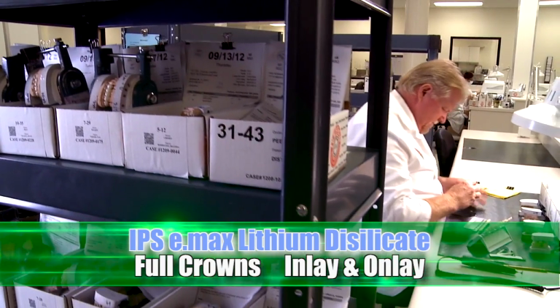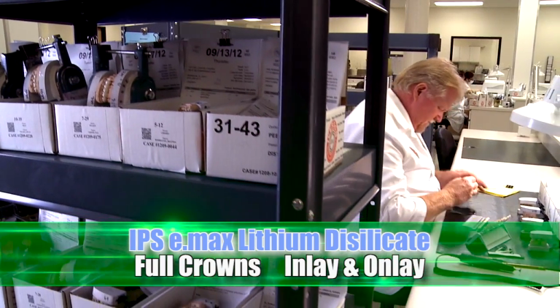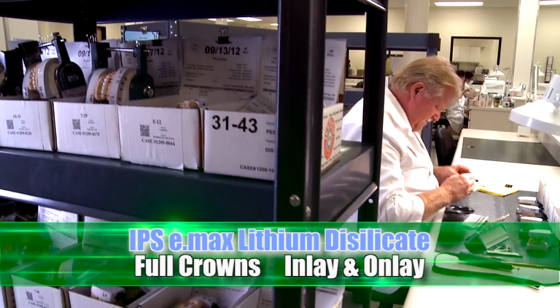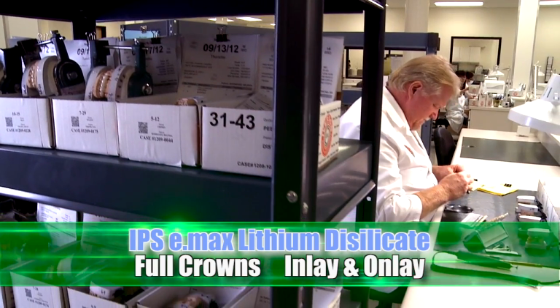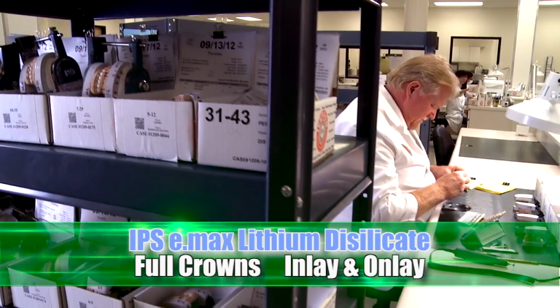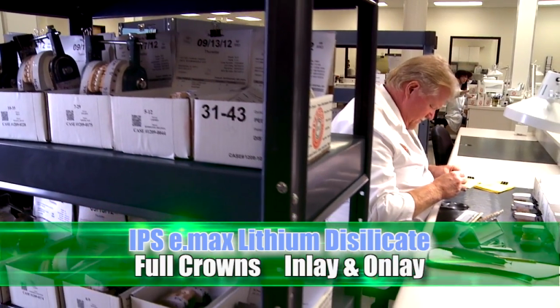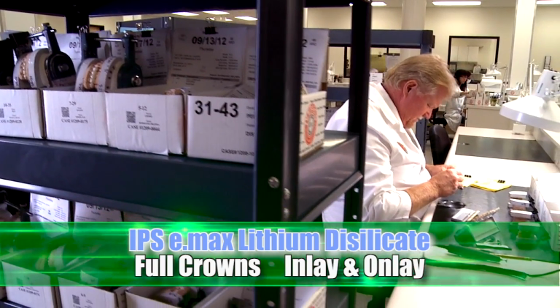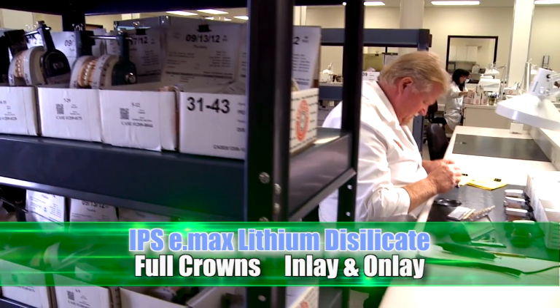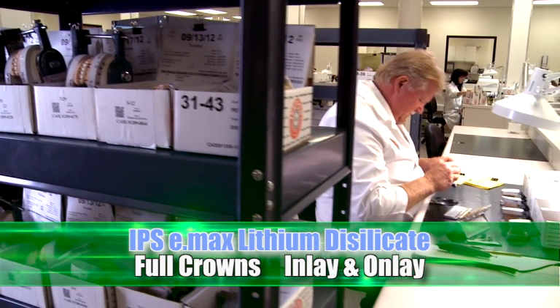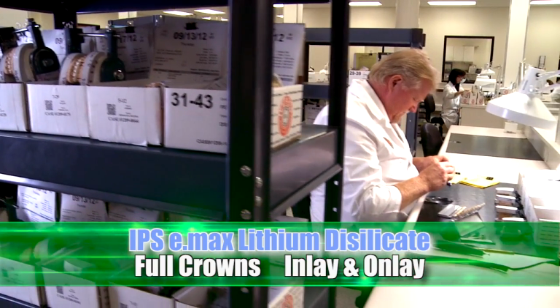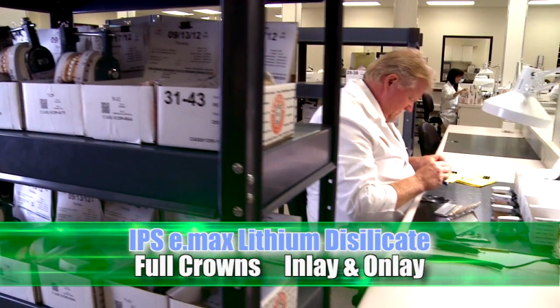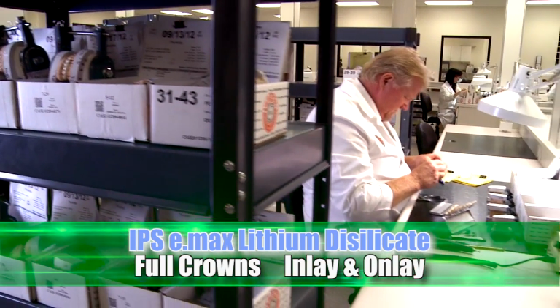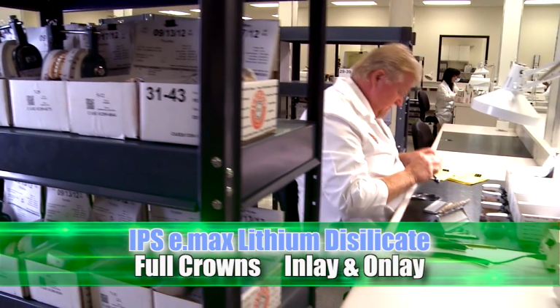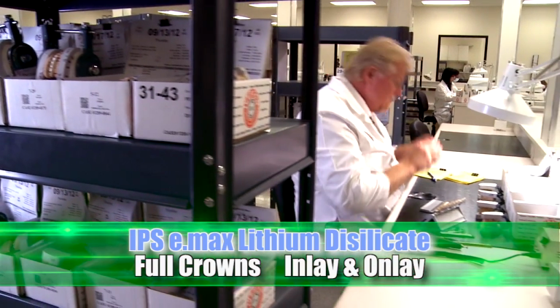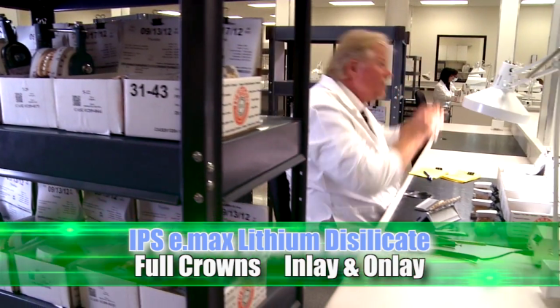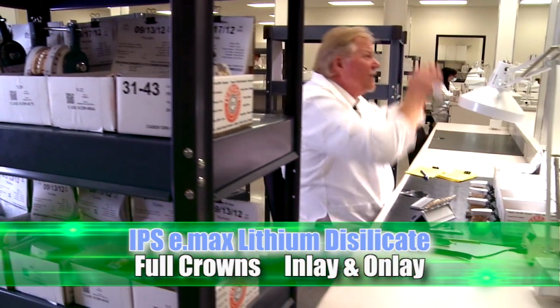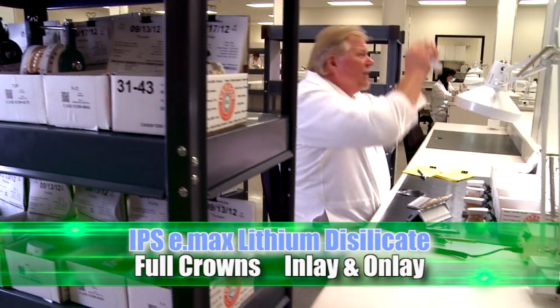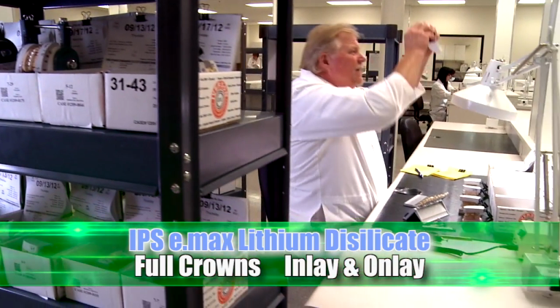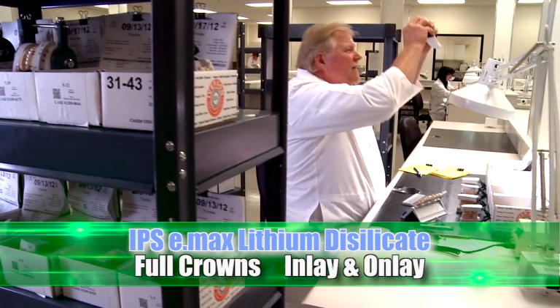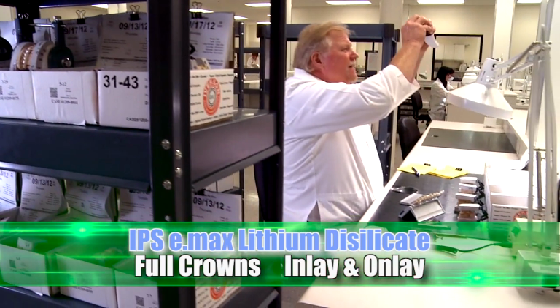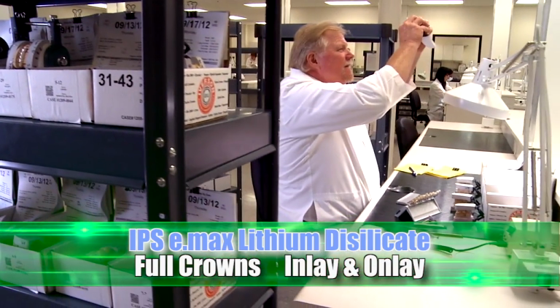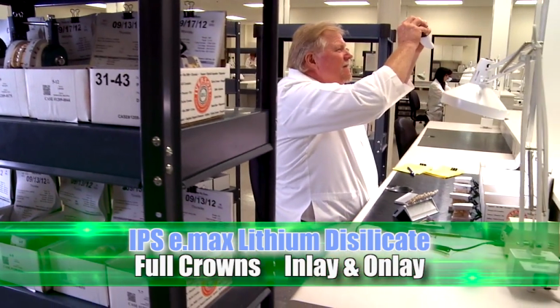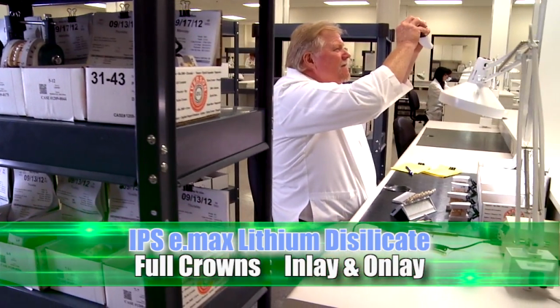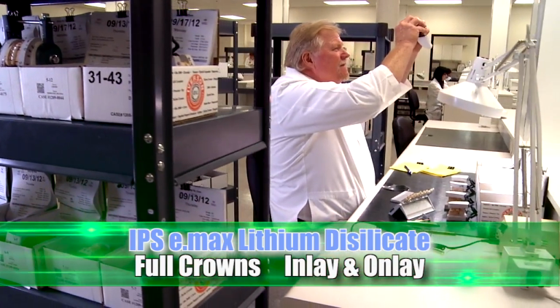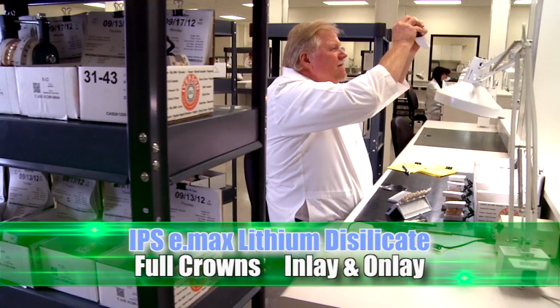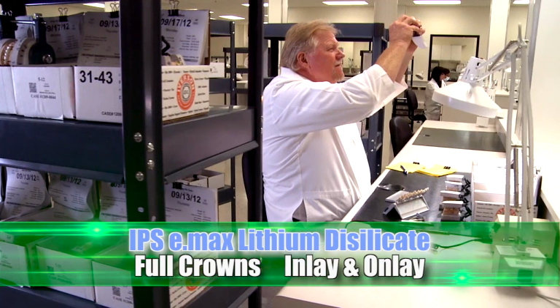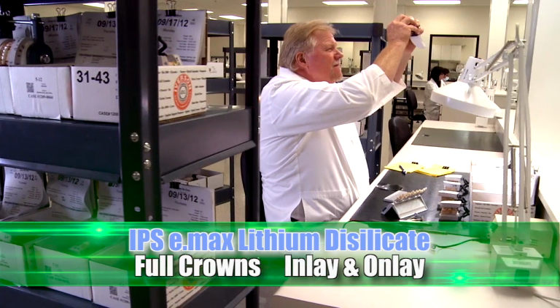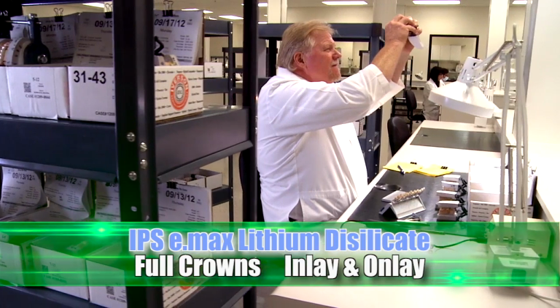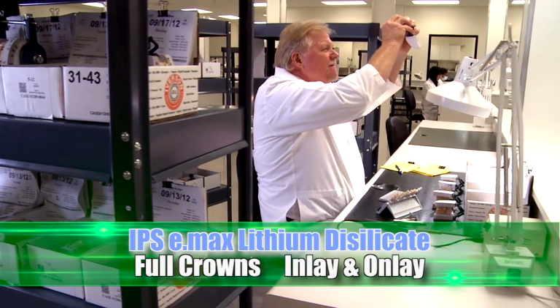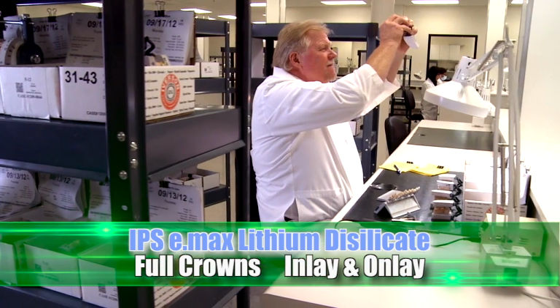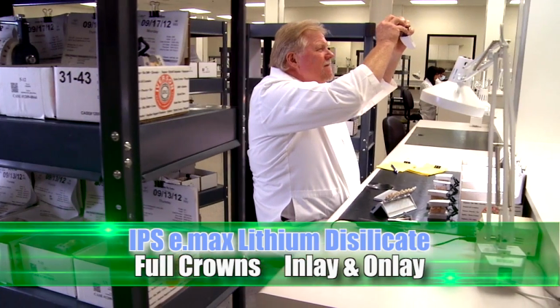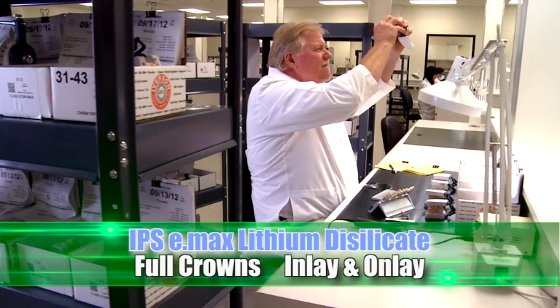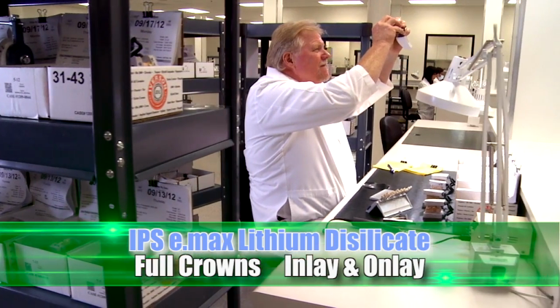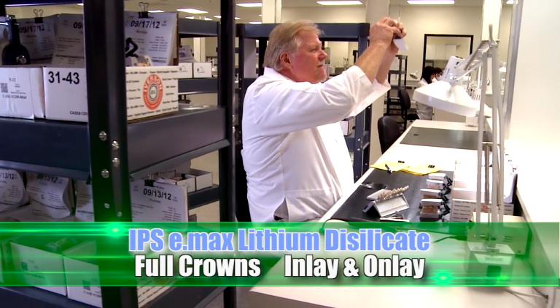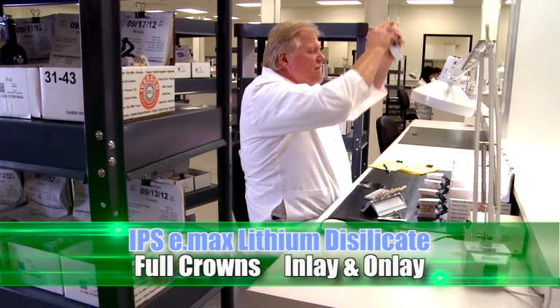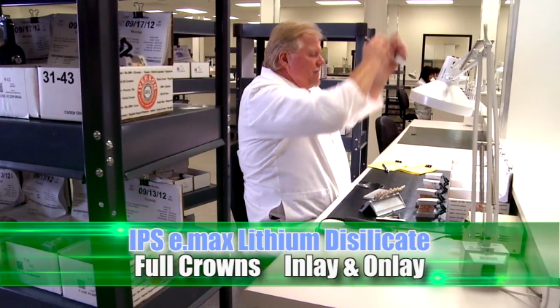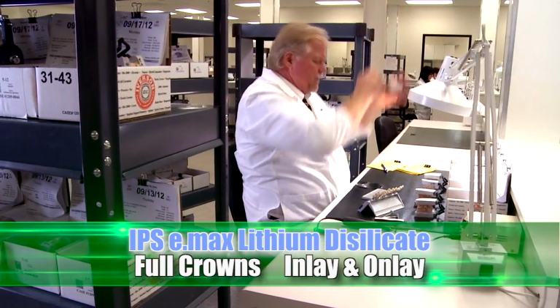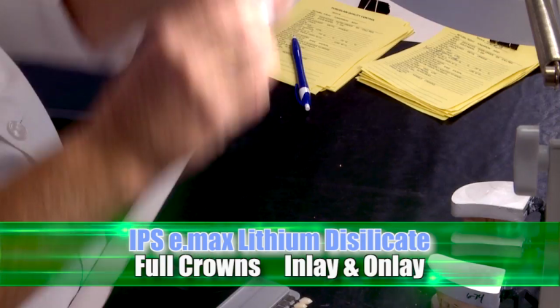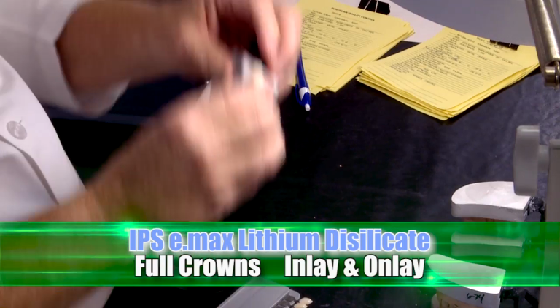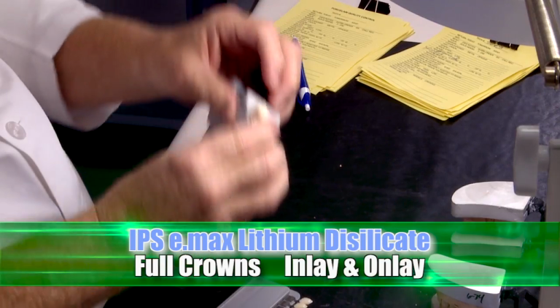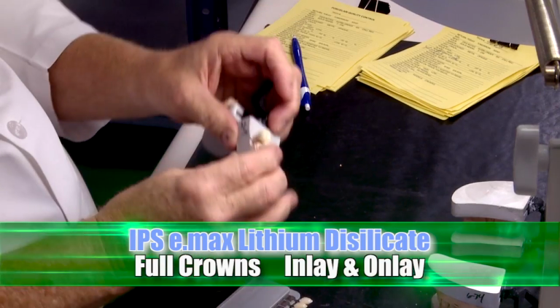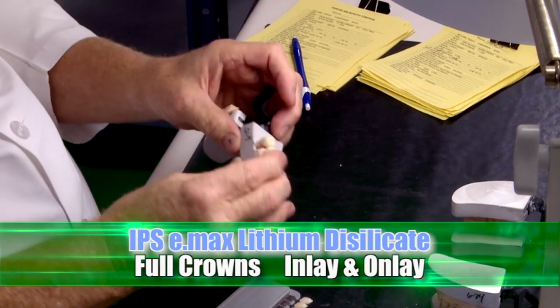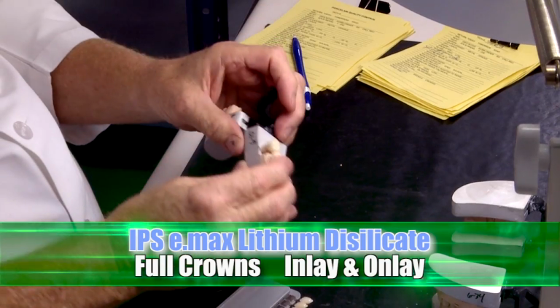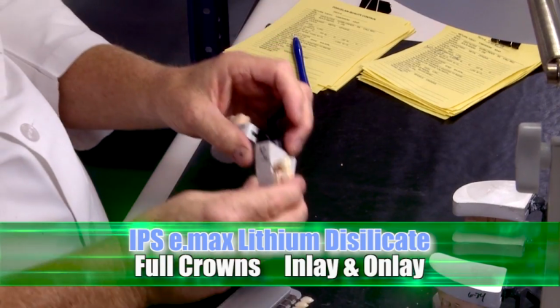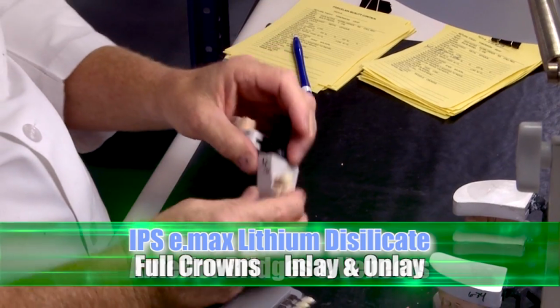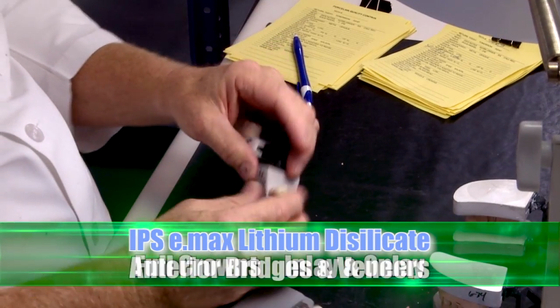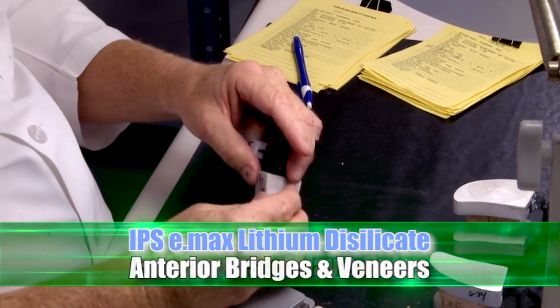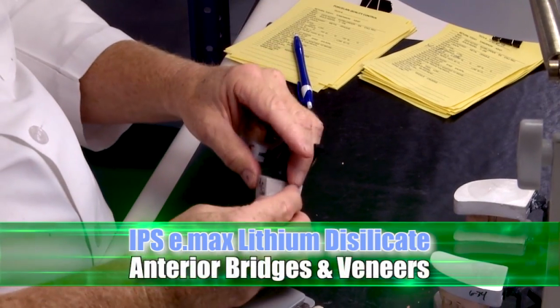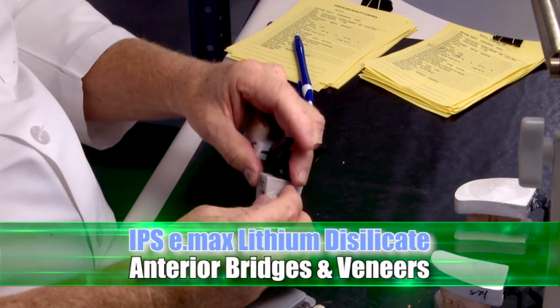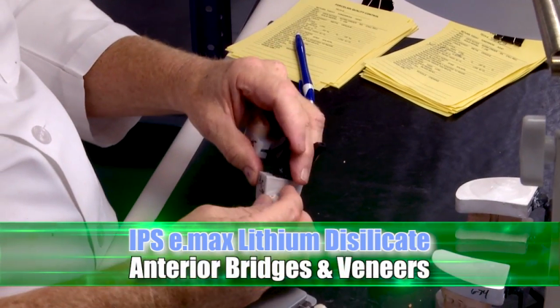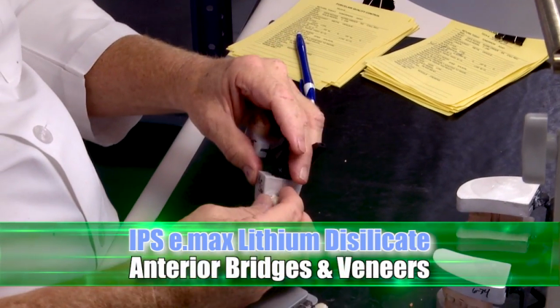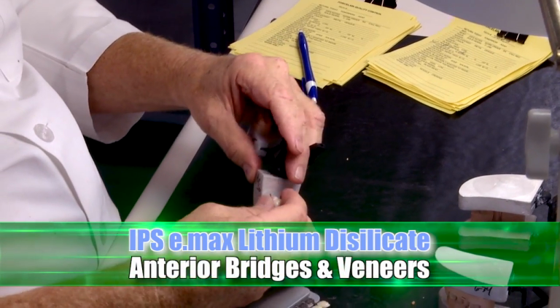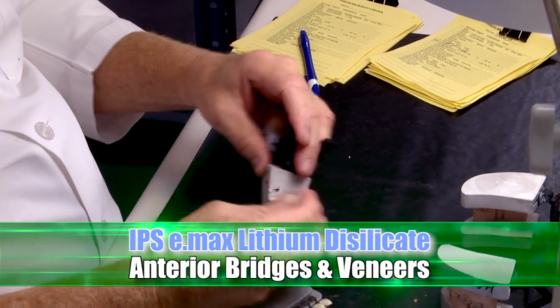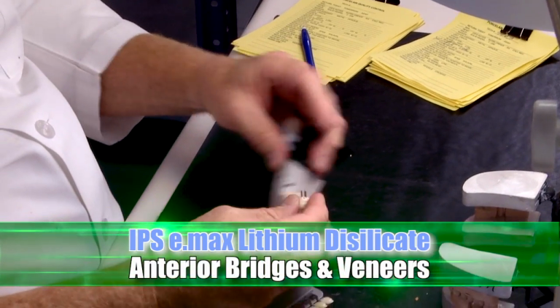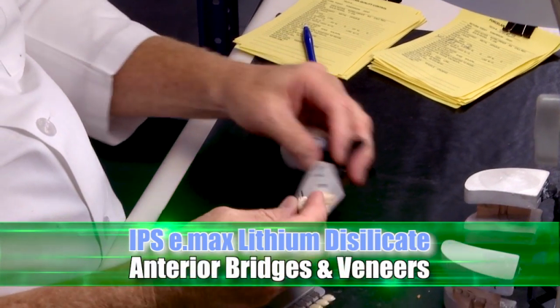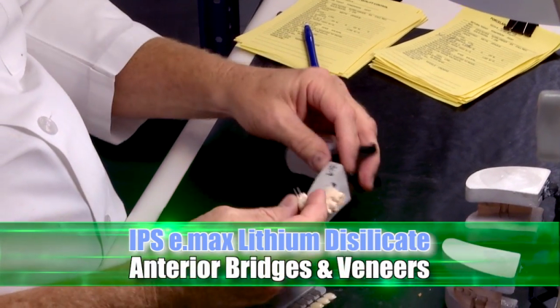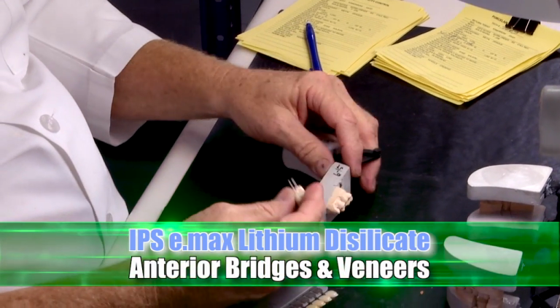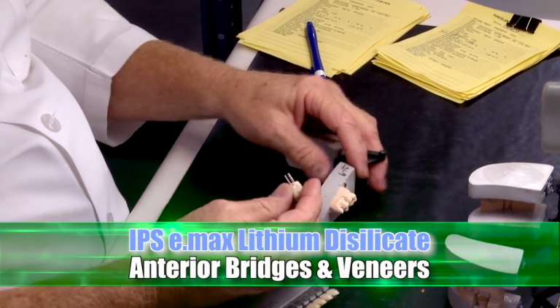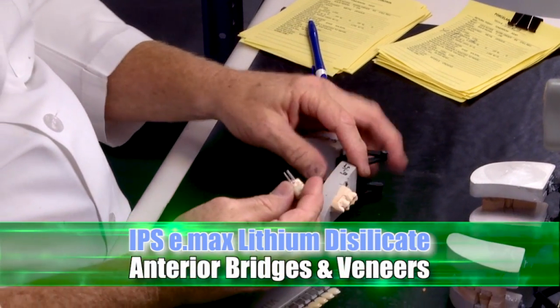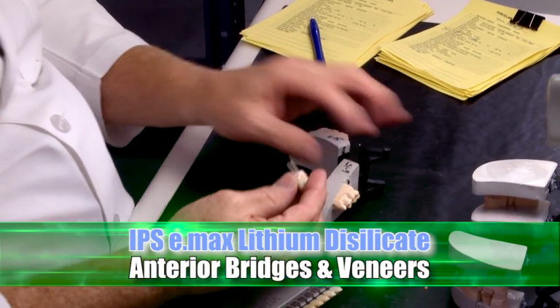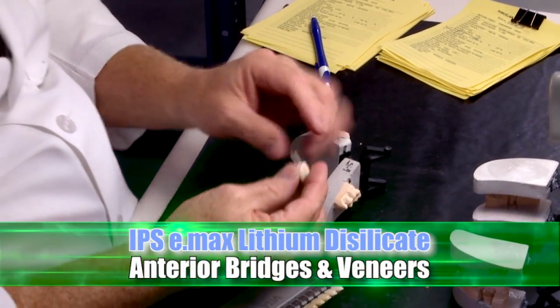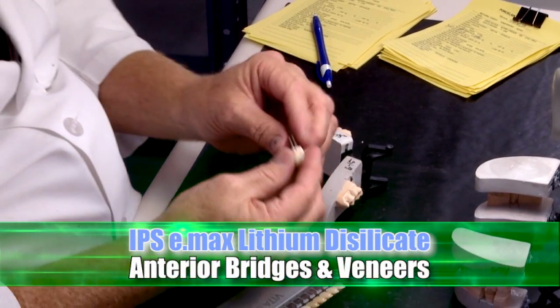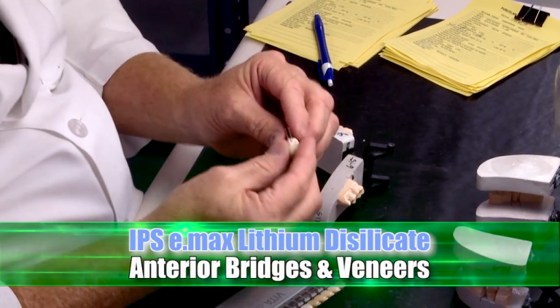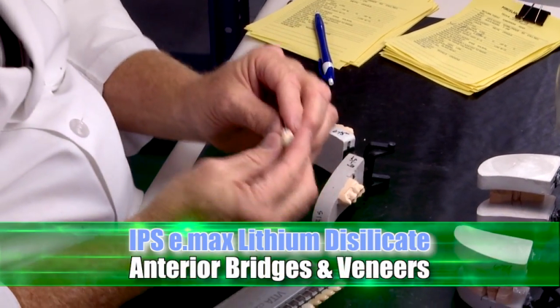An extensive range of indications for IPS e-max lithium disilicate include posterior full crowns, inlay and onlay, anterior full crowns, bridges, and veneers.